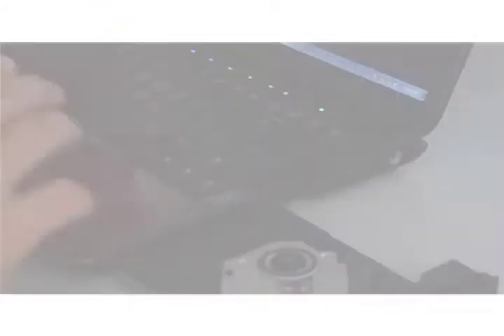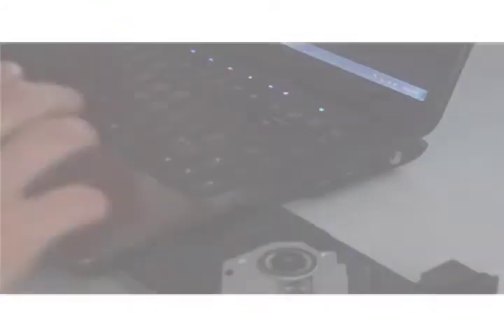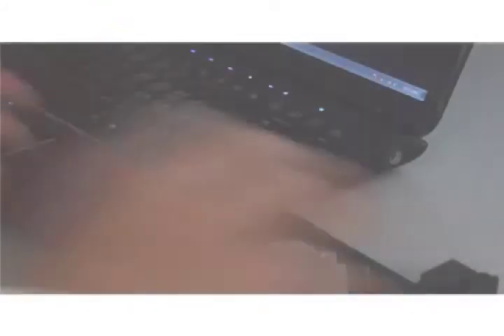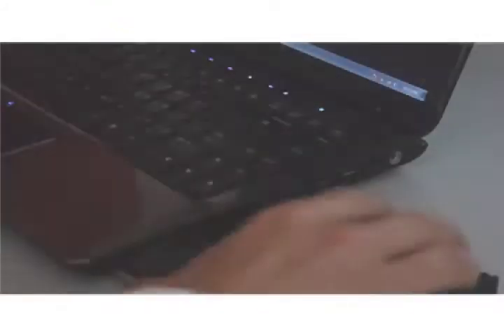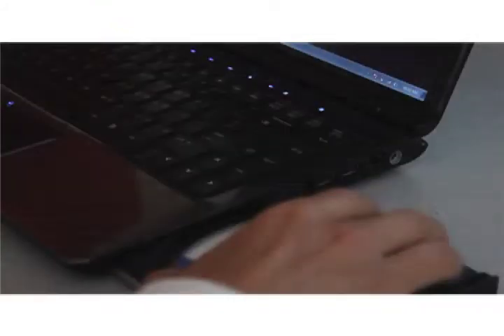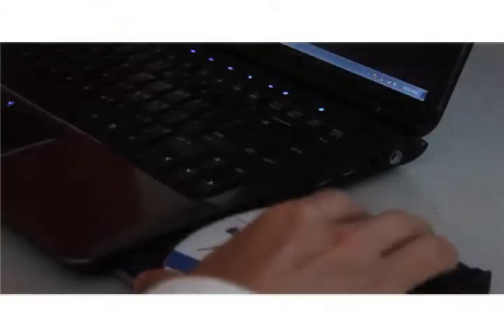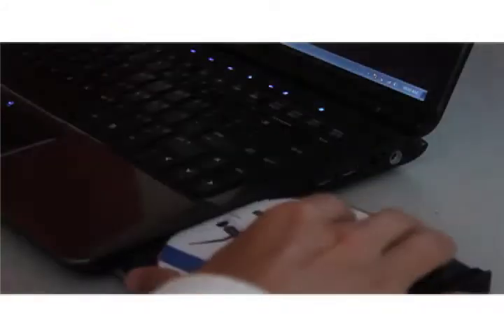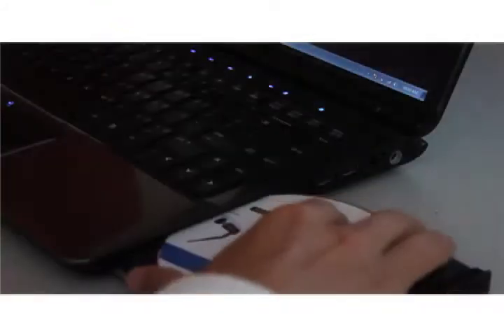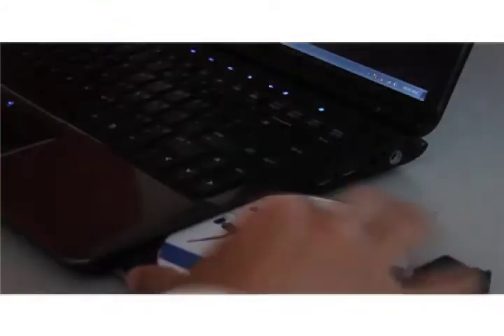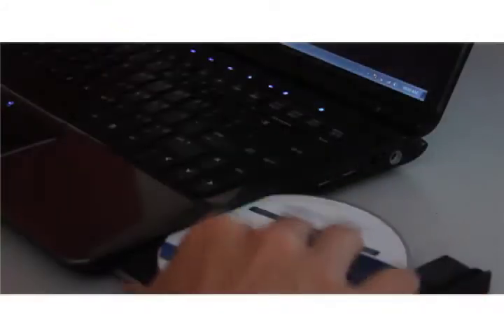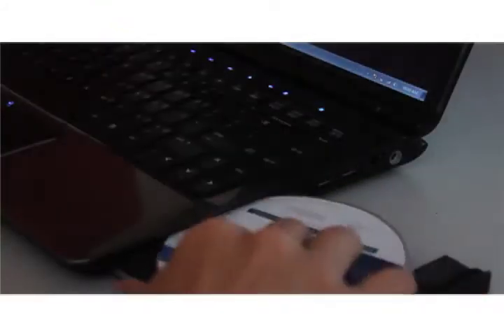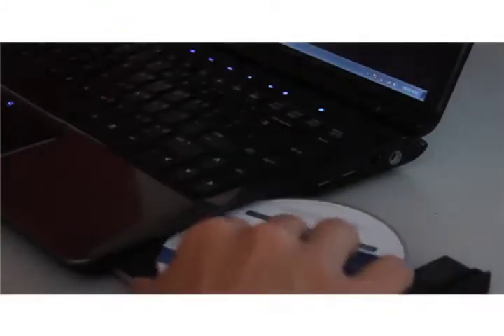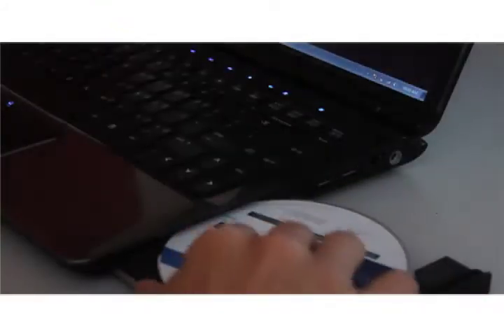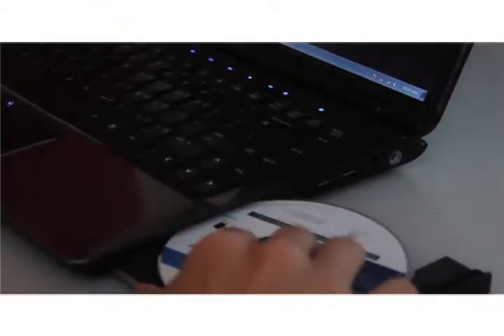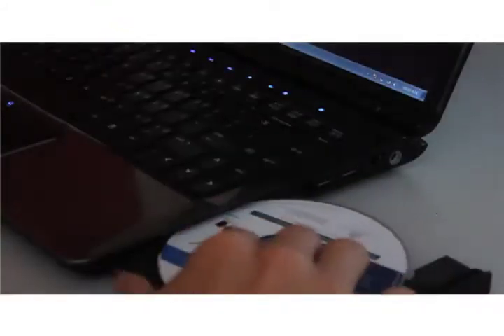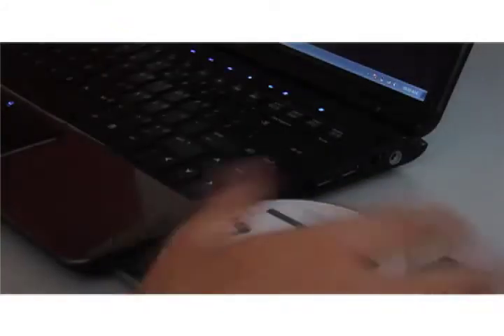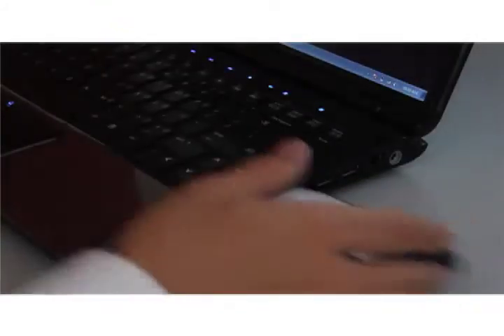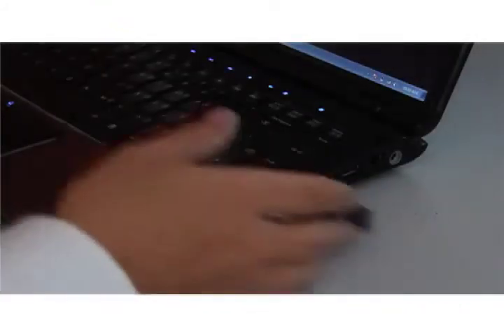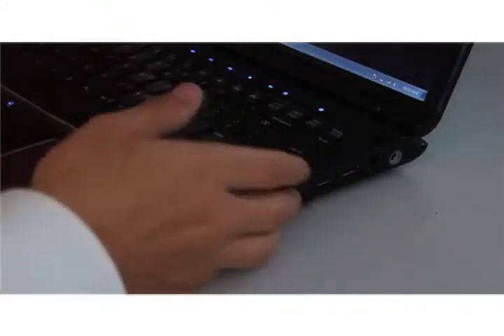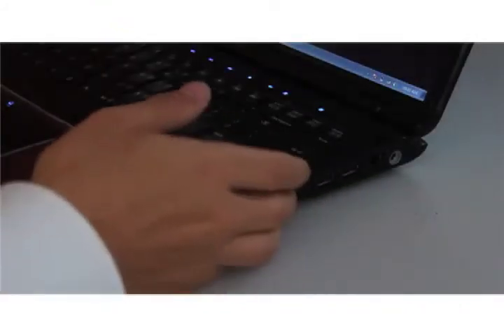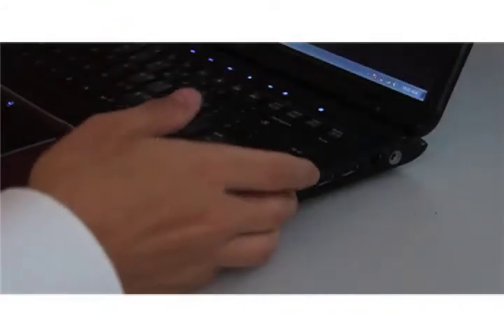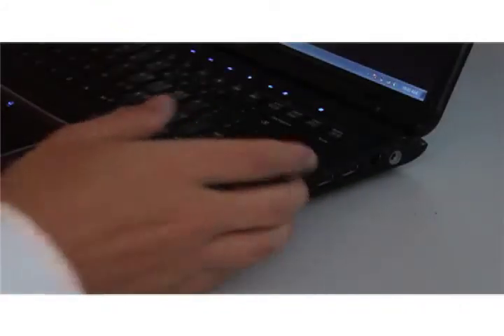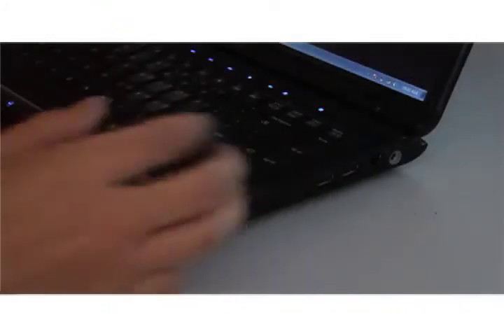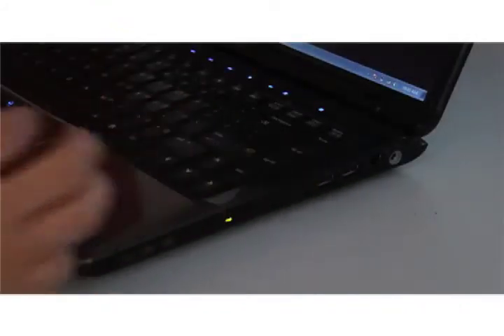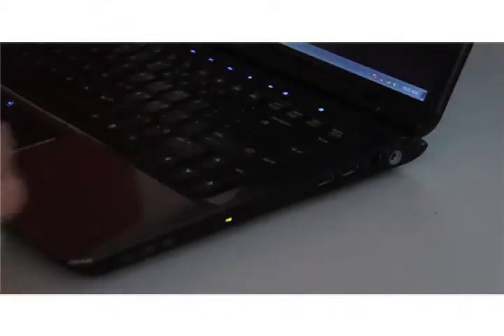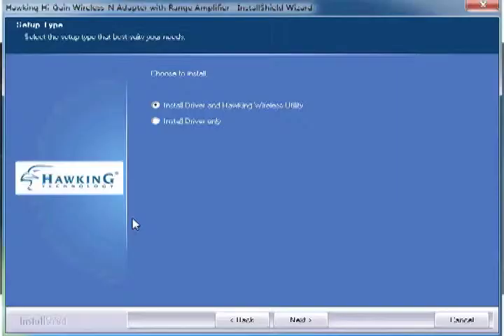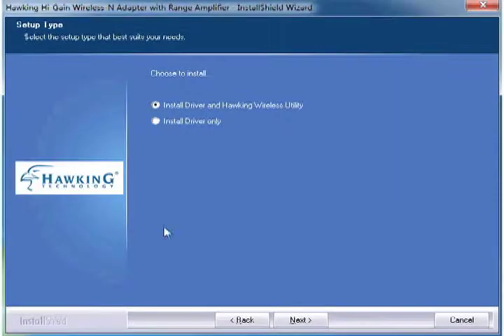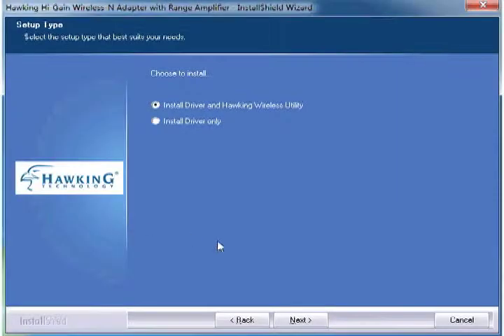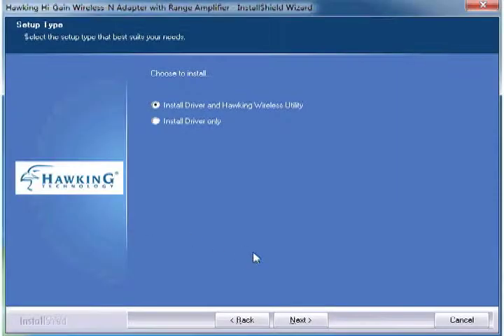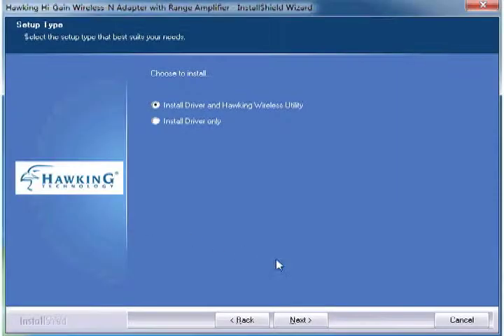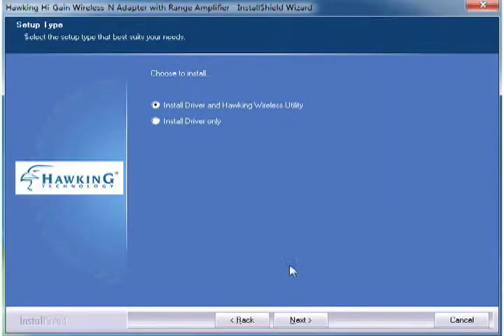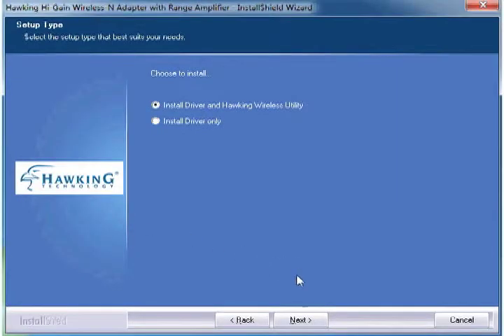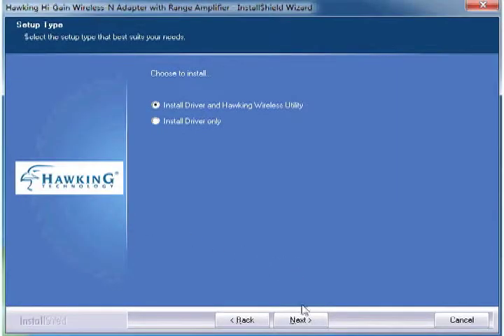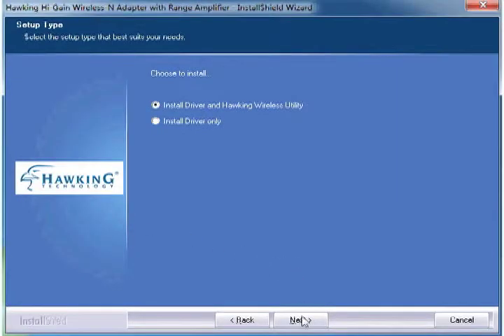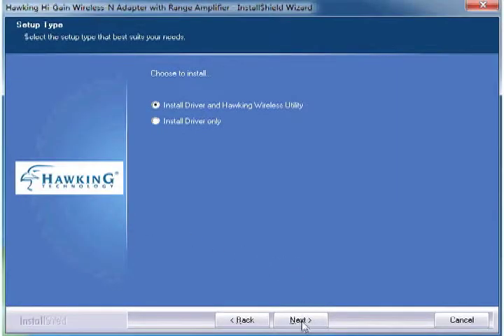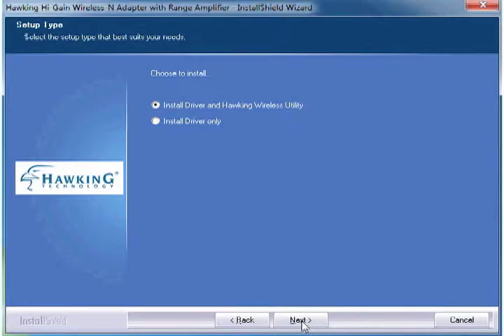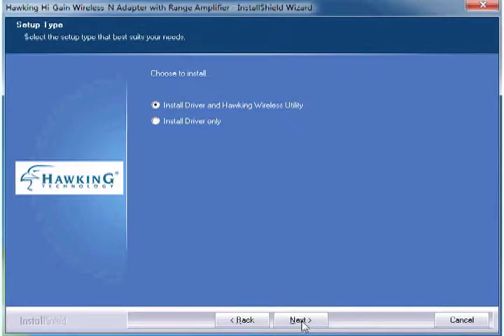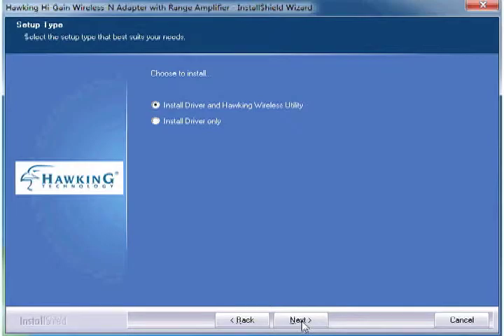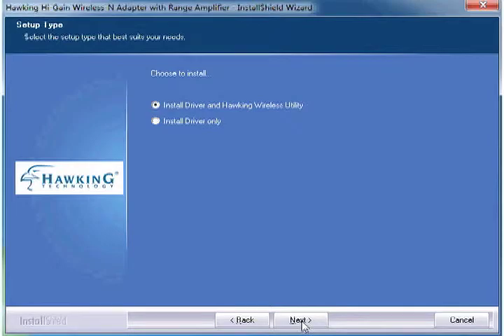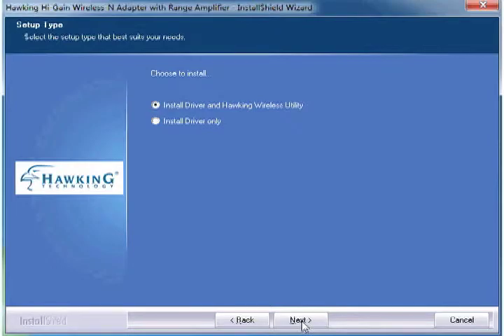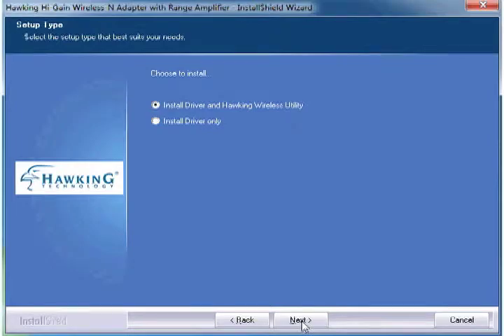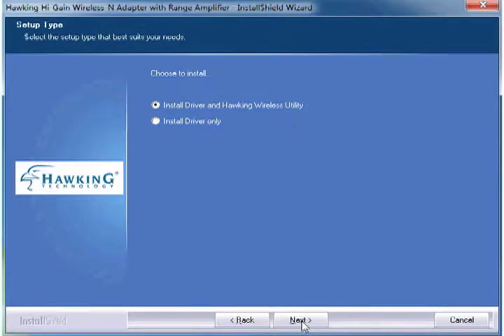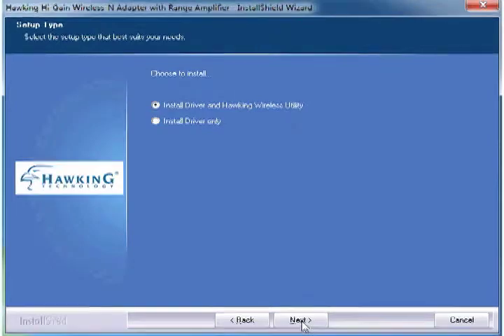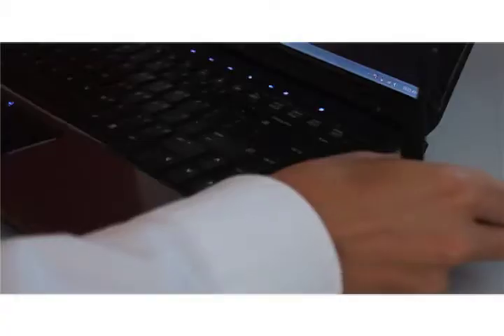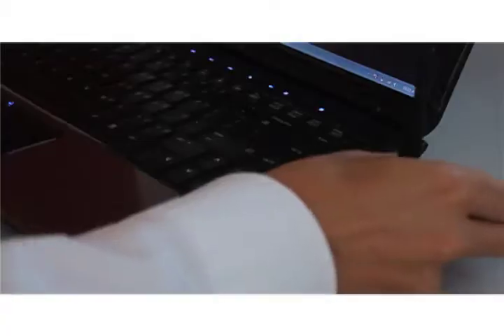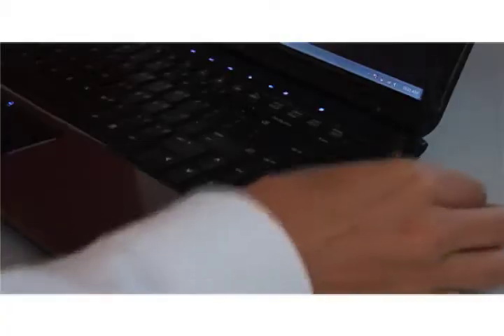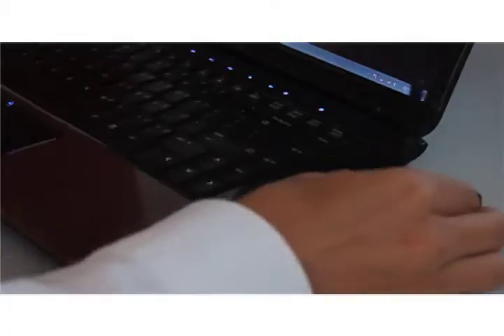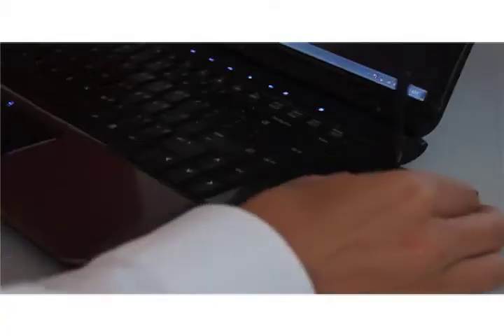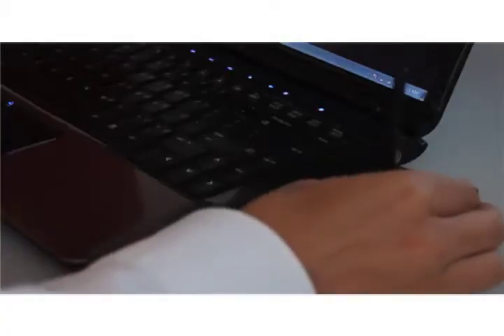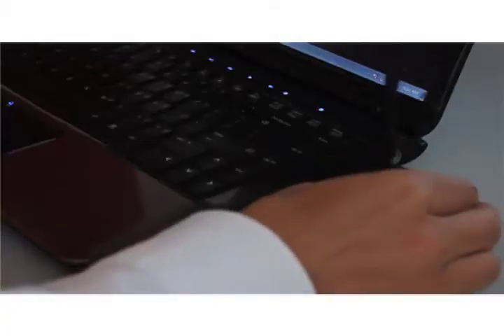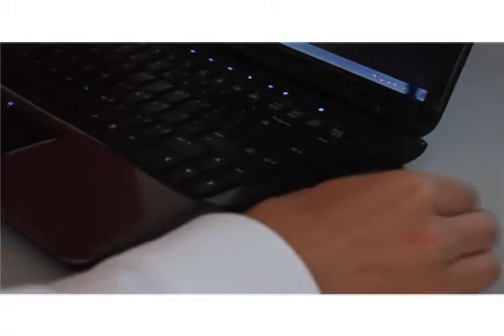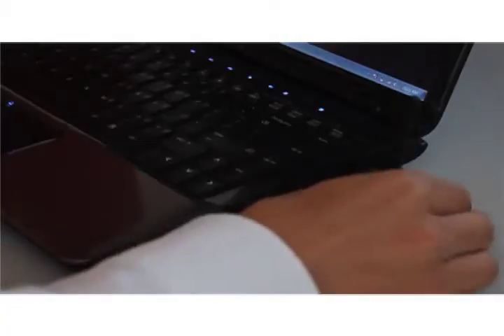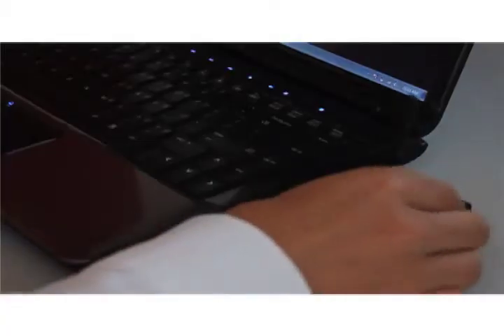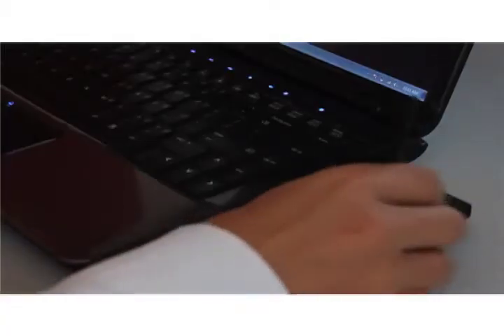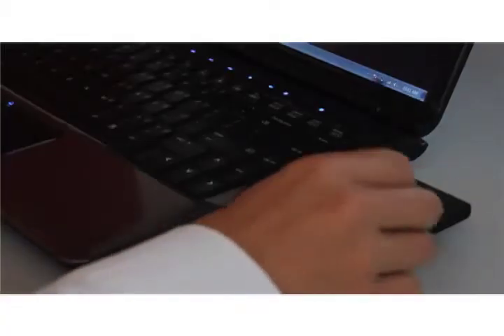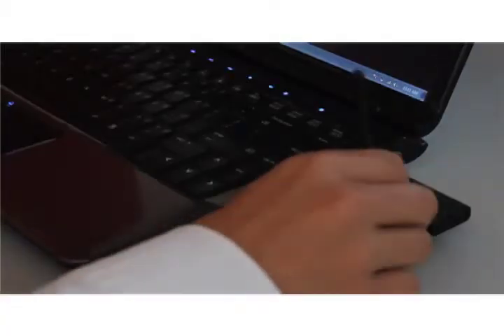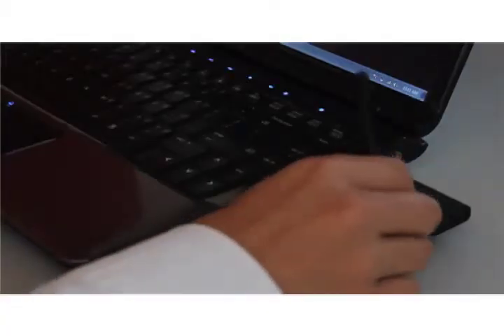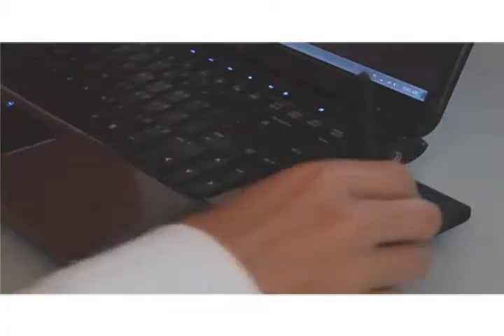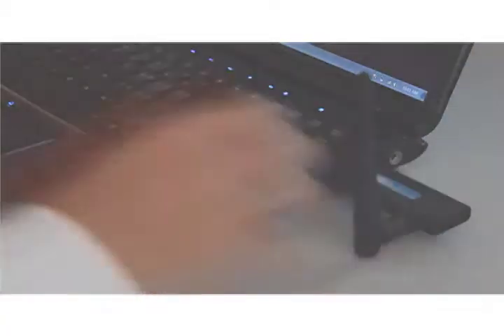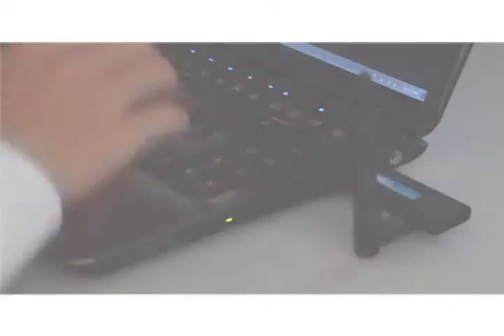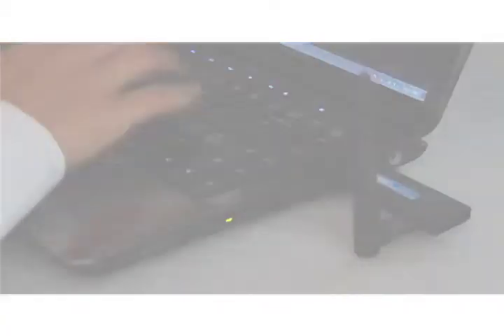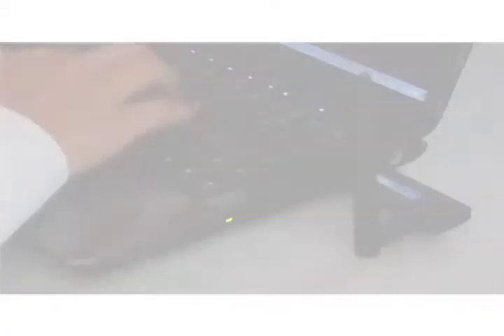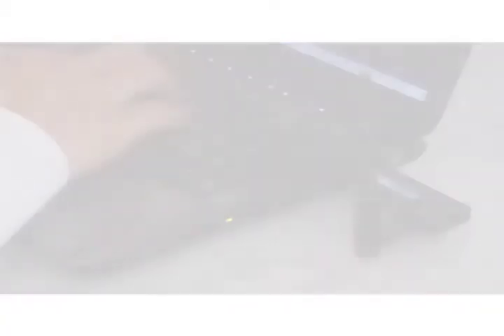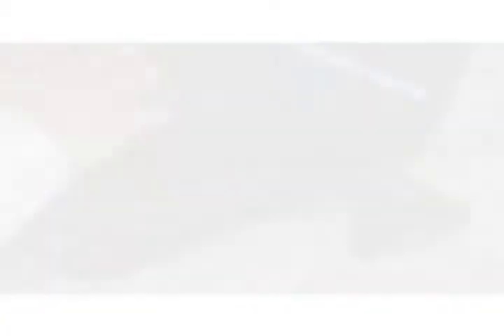Installation is quick and easy. Insert the setup disk, run the install wizard, and plug in the adapter to connect.